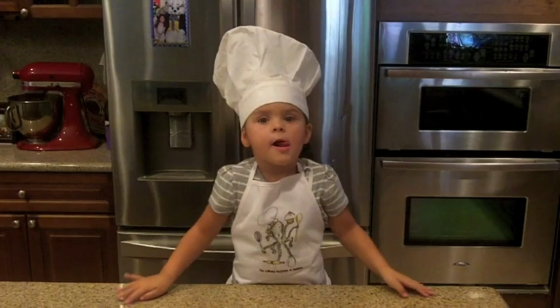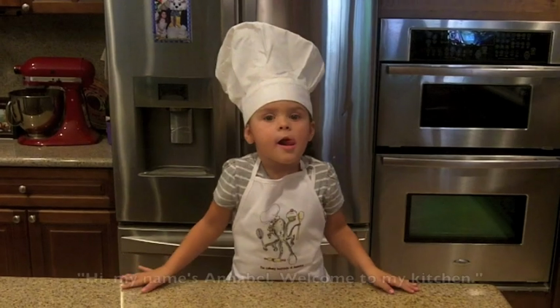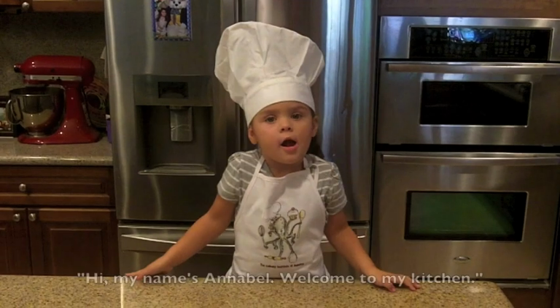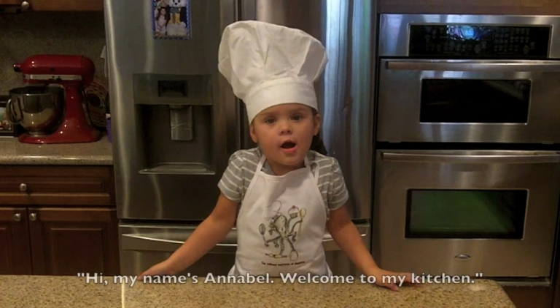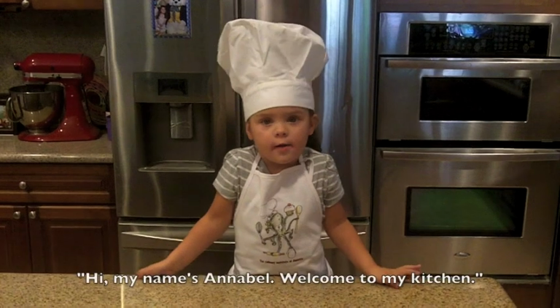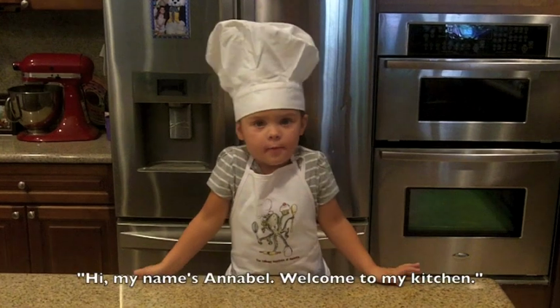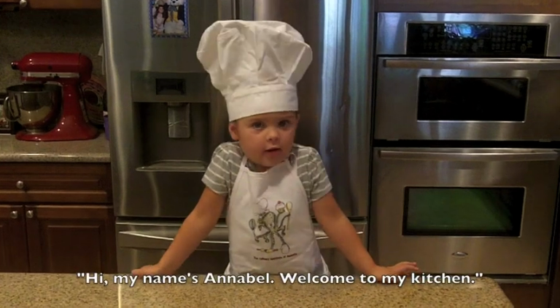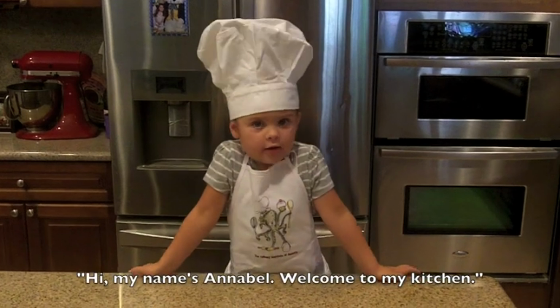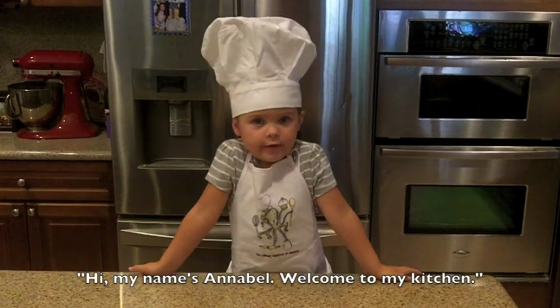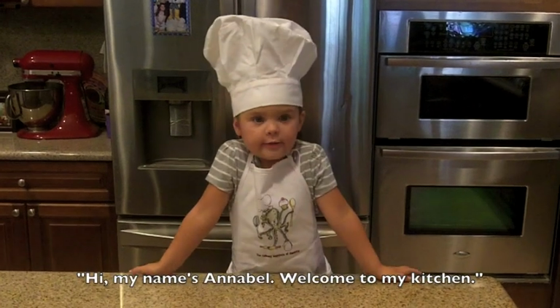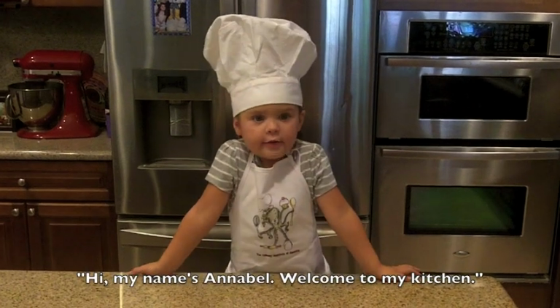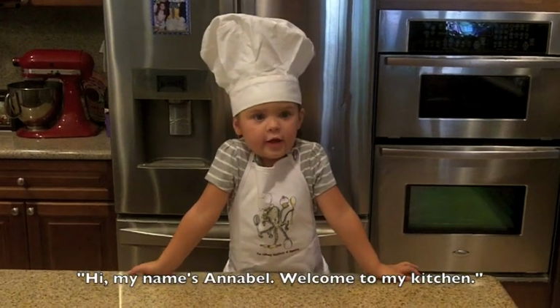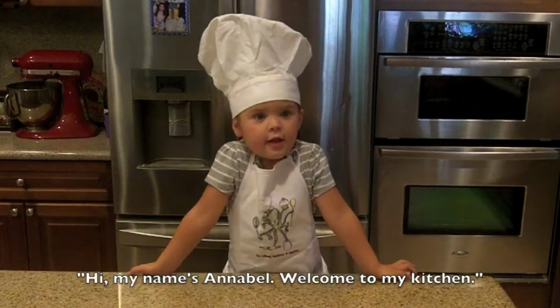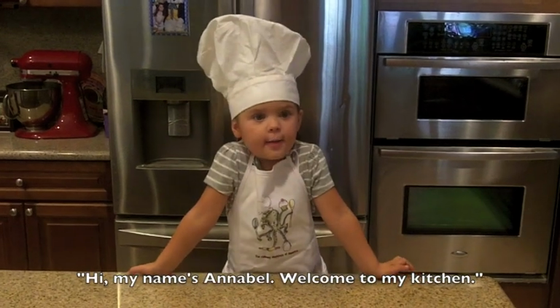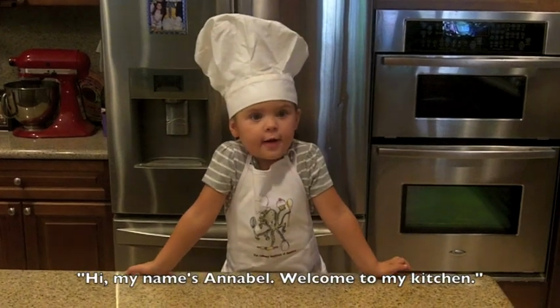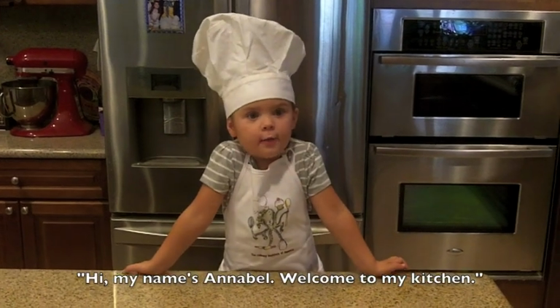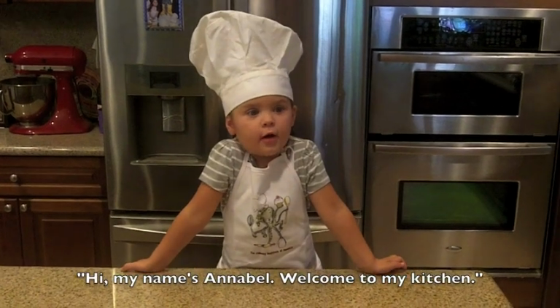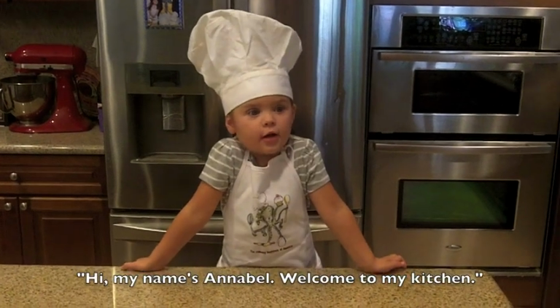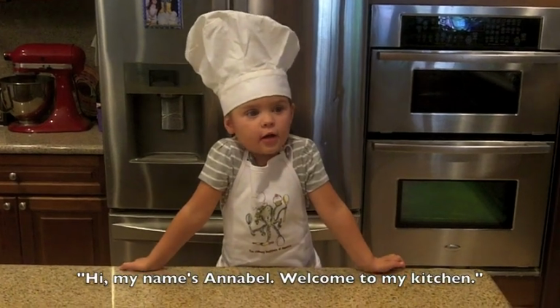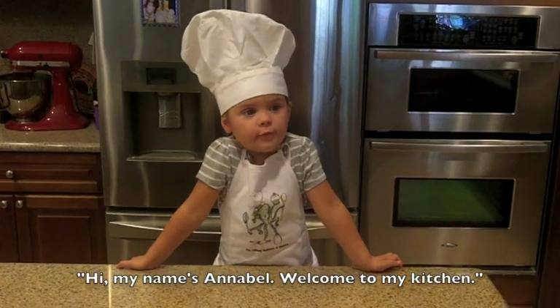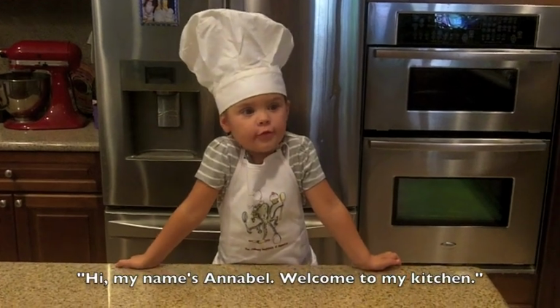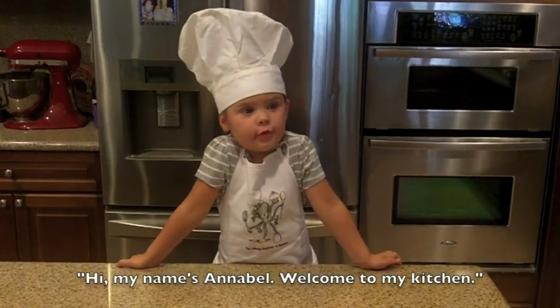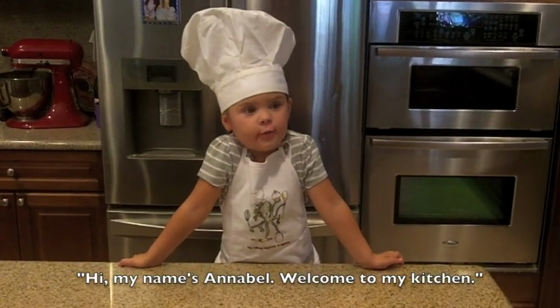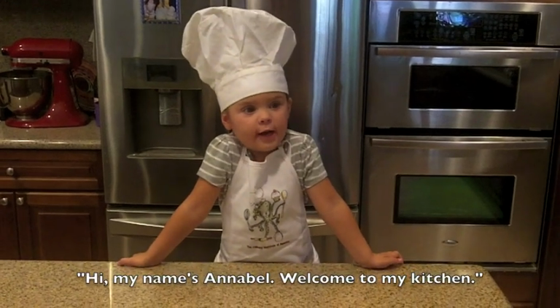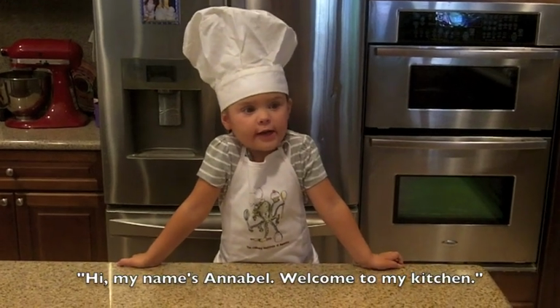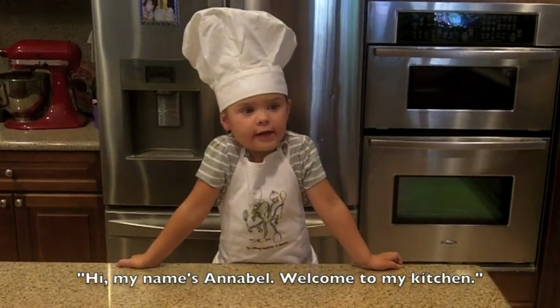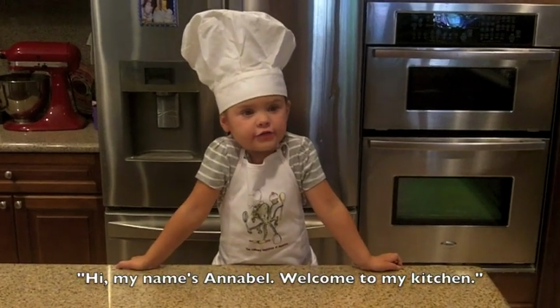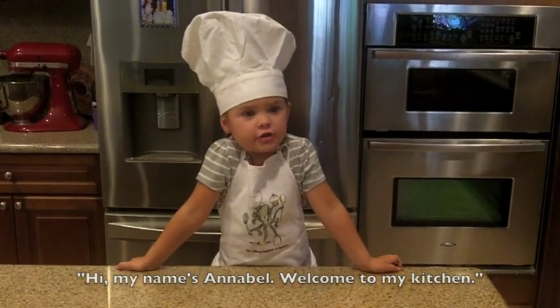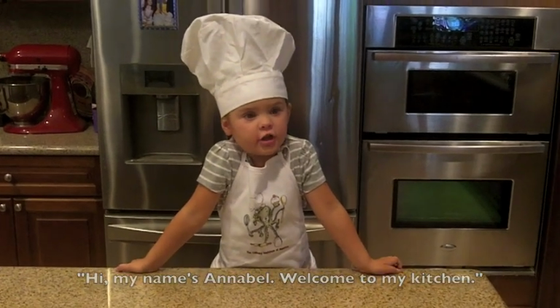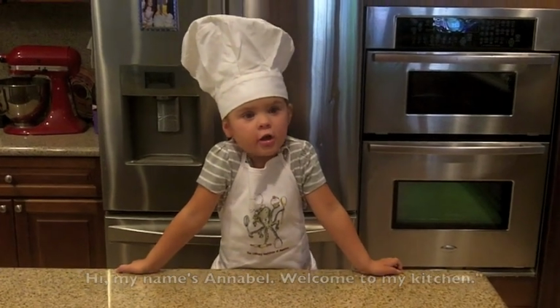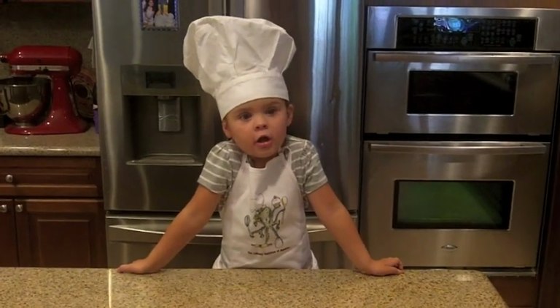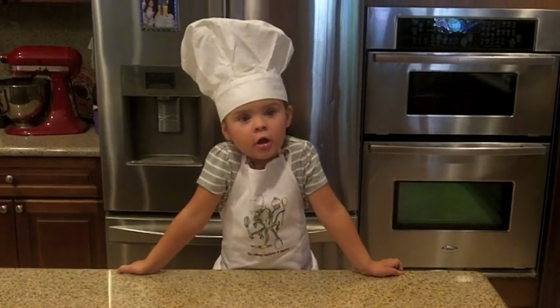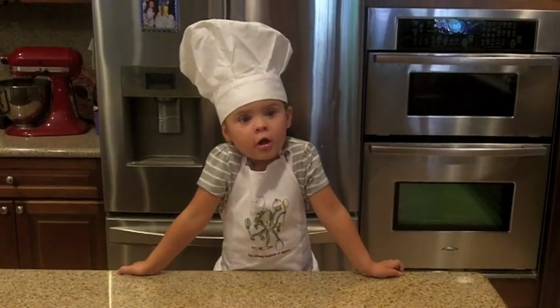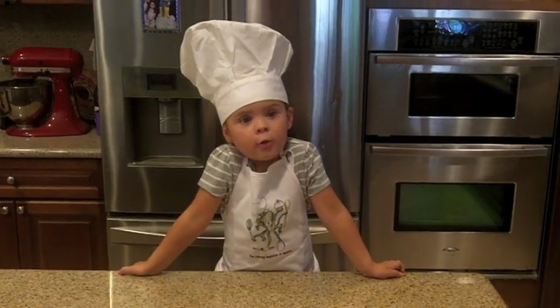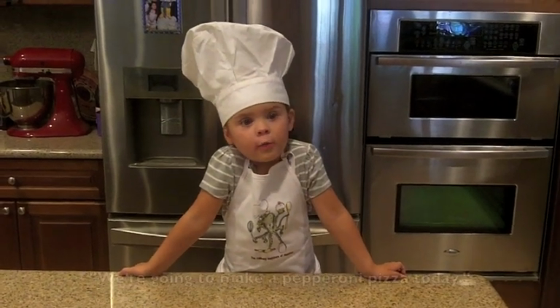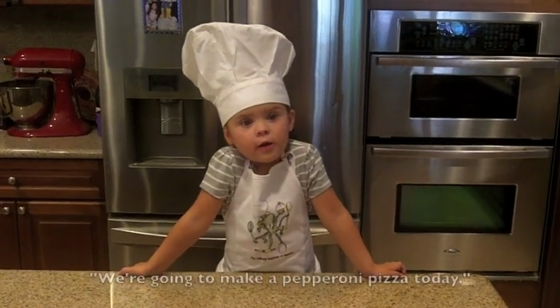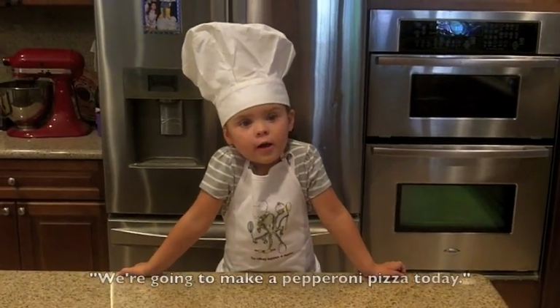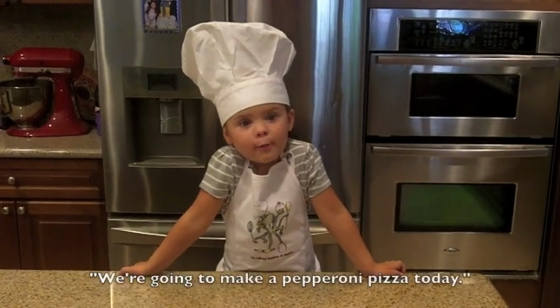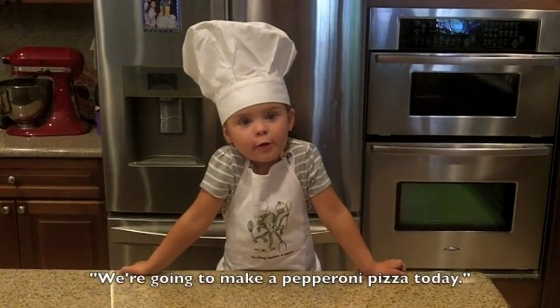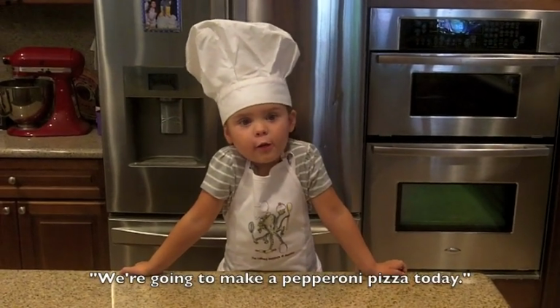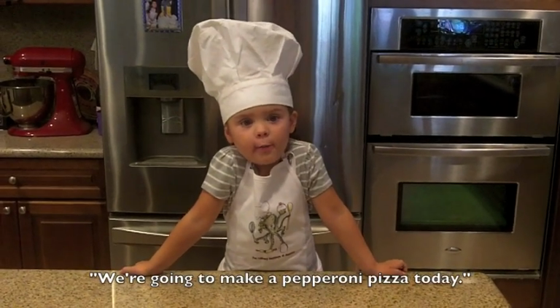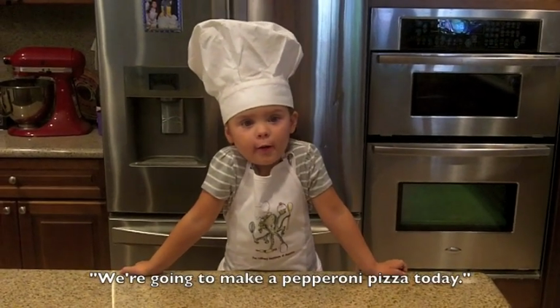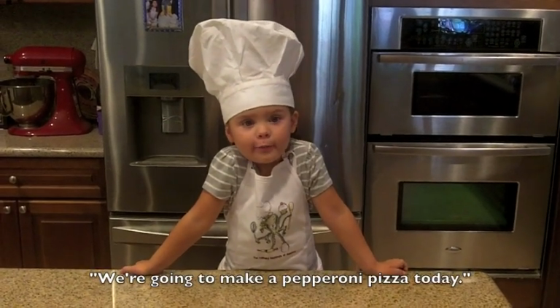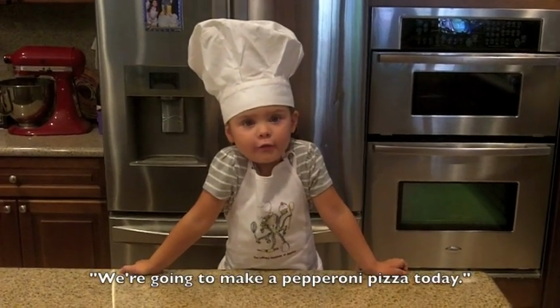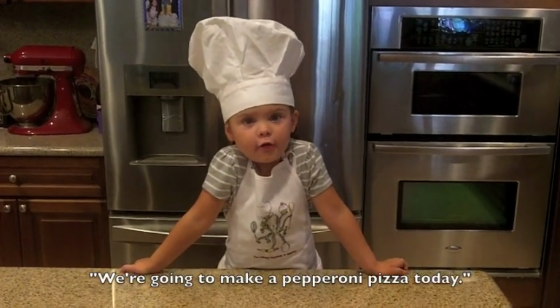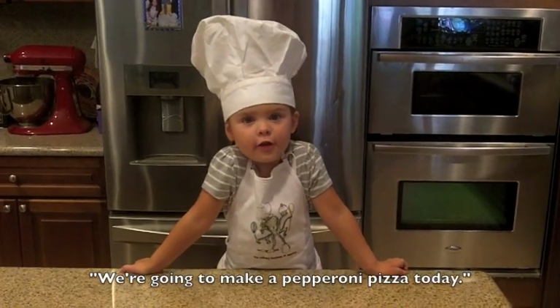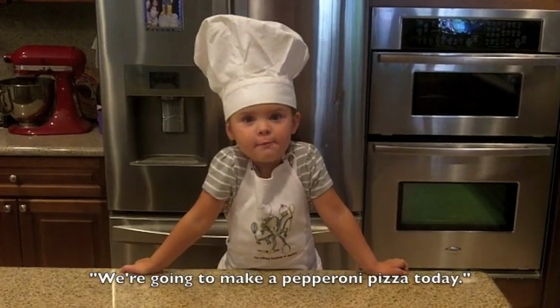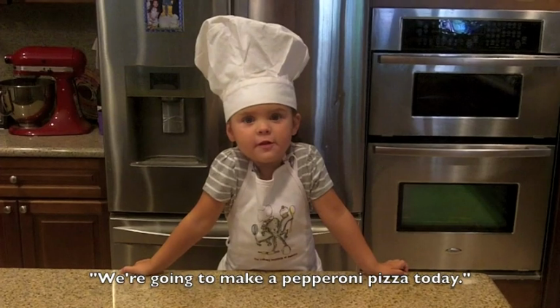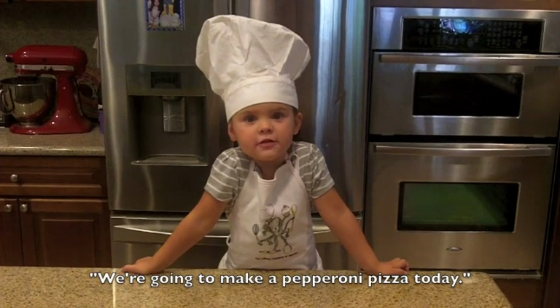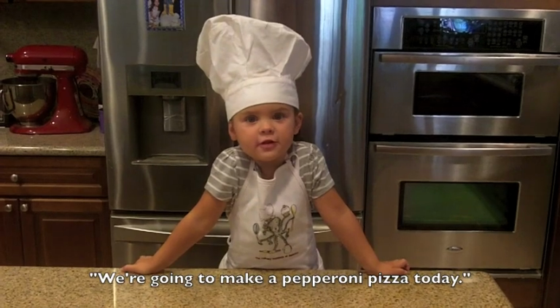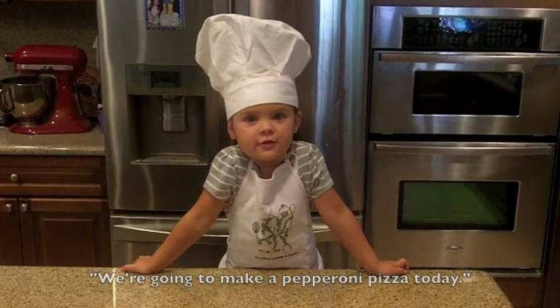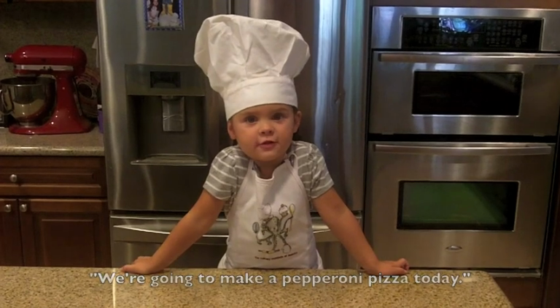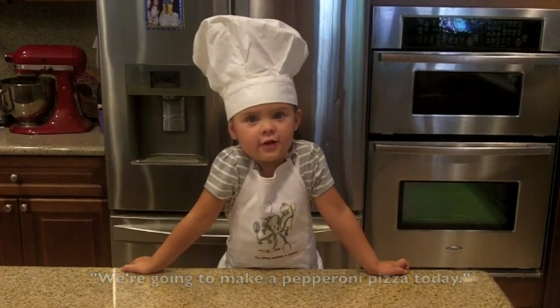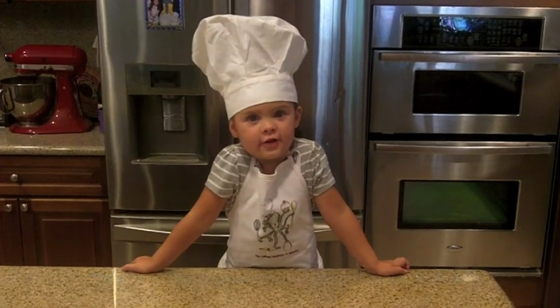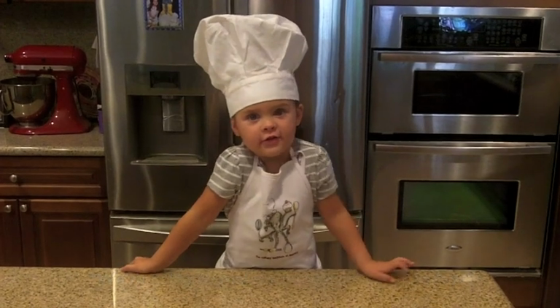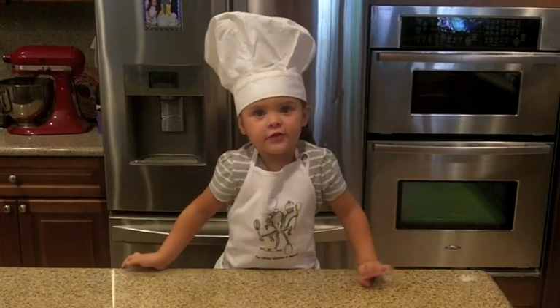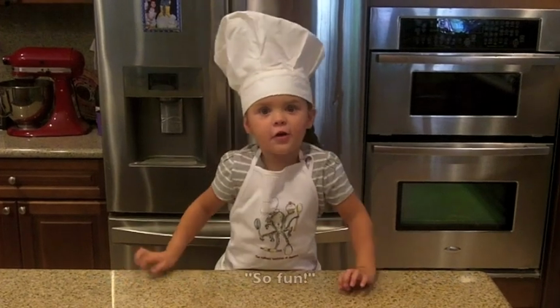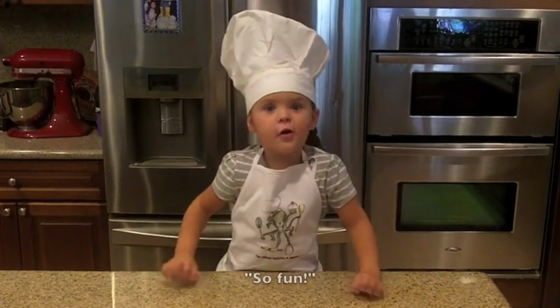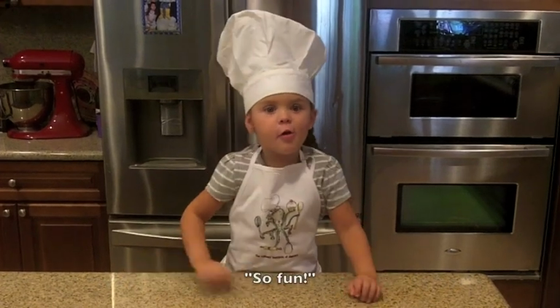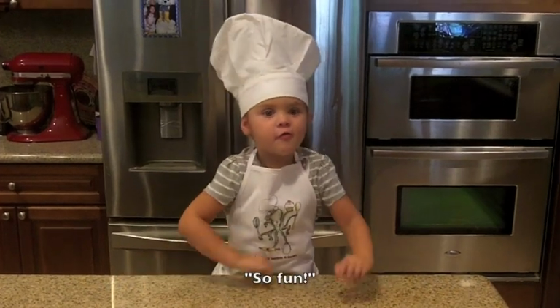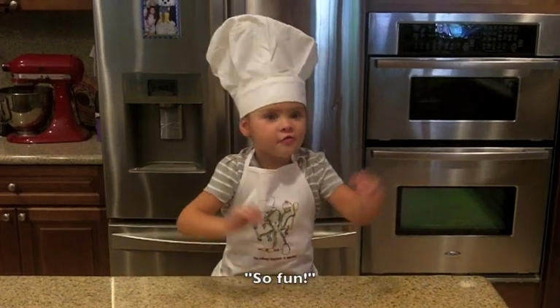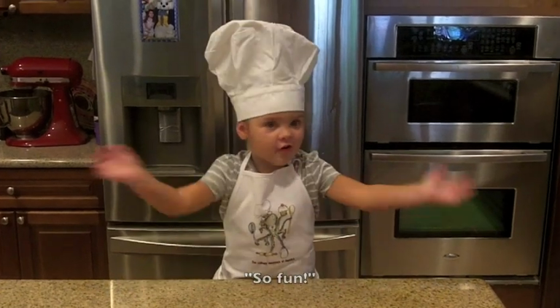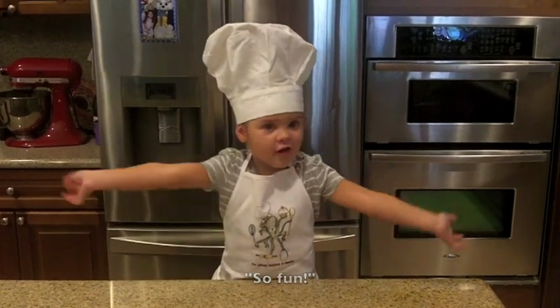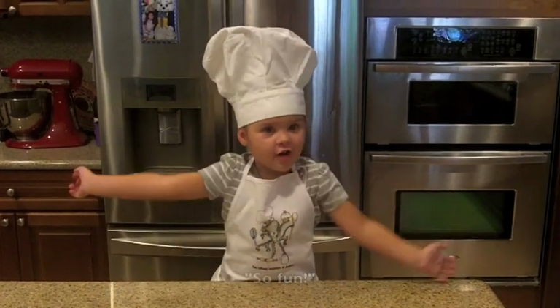Hi, my name's Ella. Welcome to my kitchen. We're going to make a paper rolling pizza today. So fun!